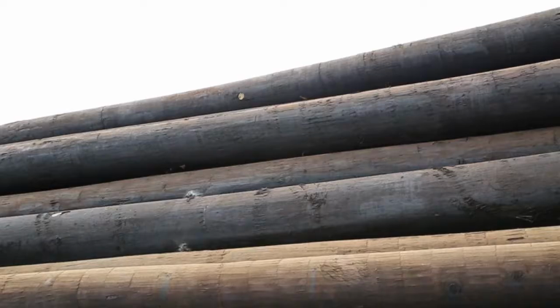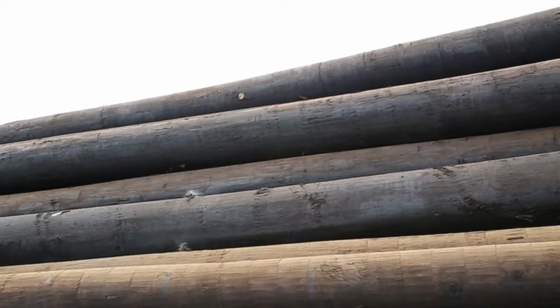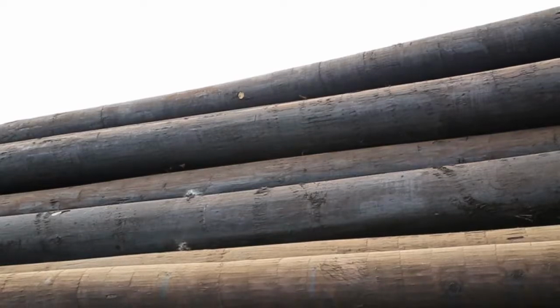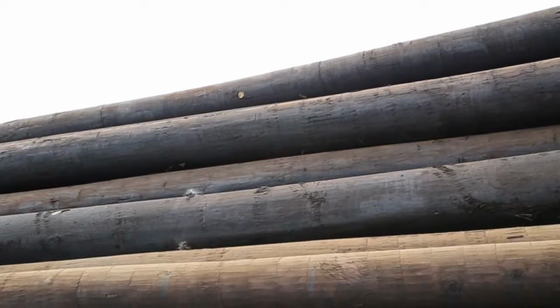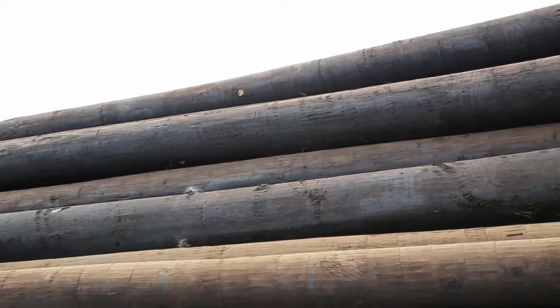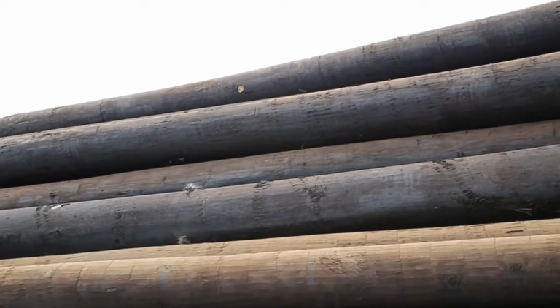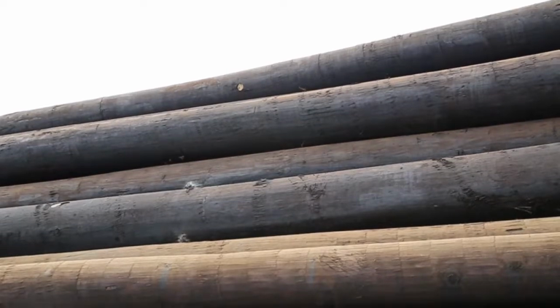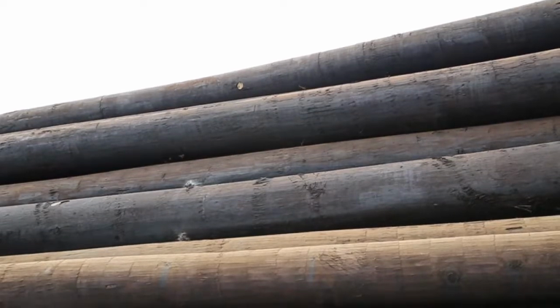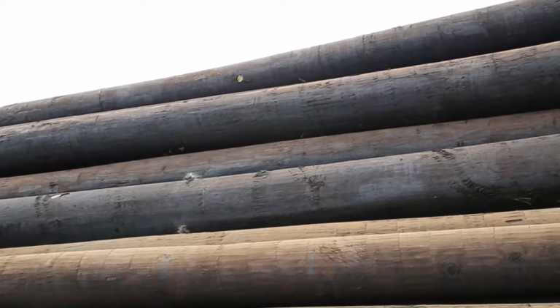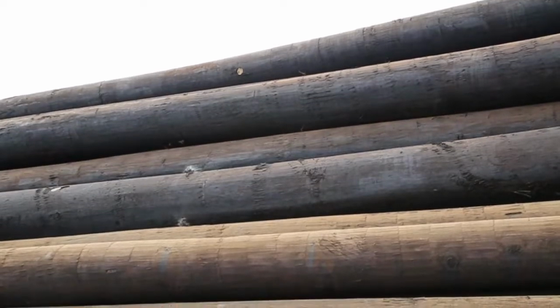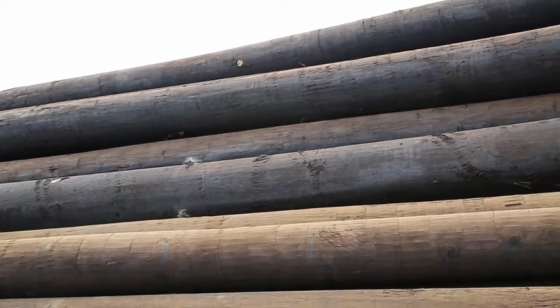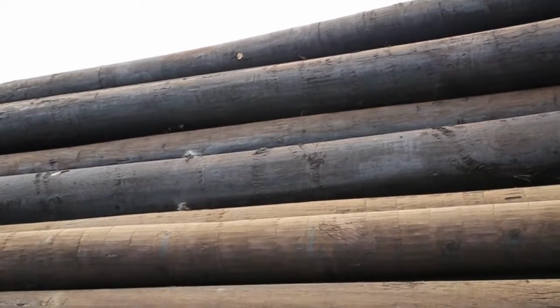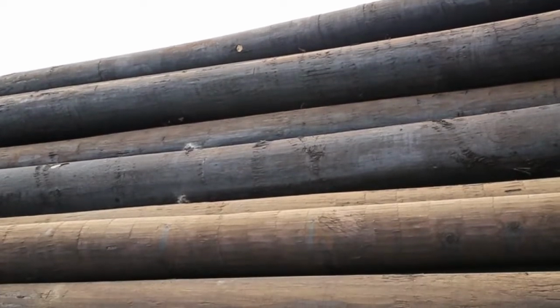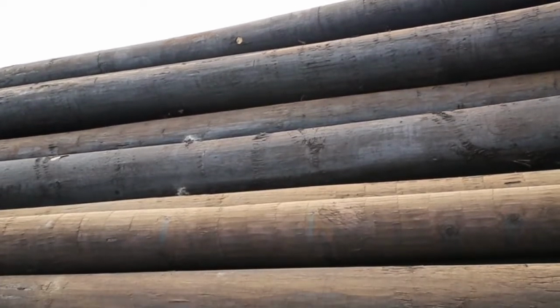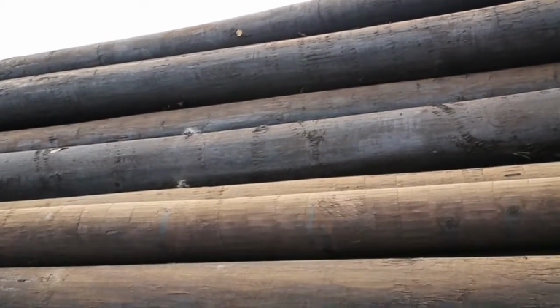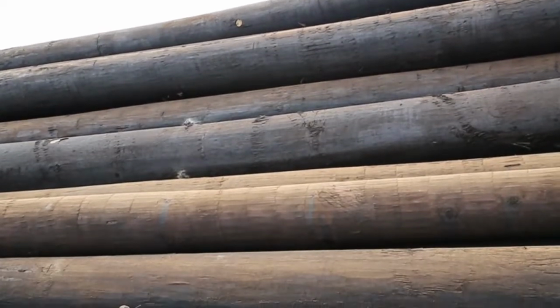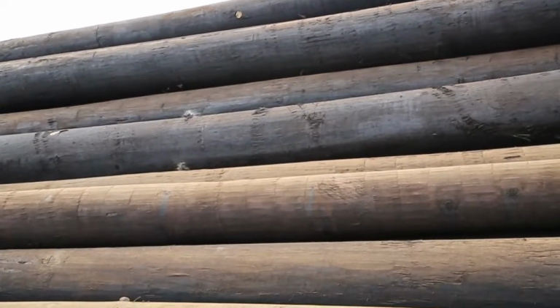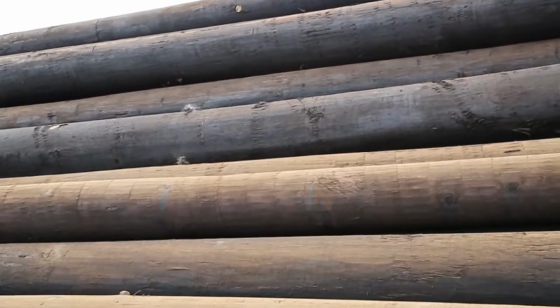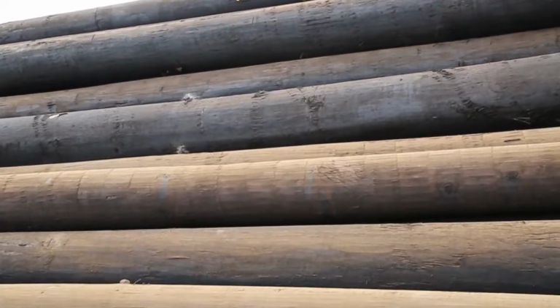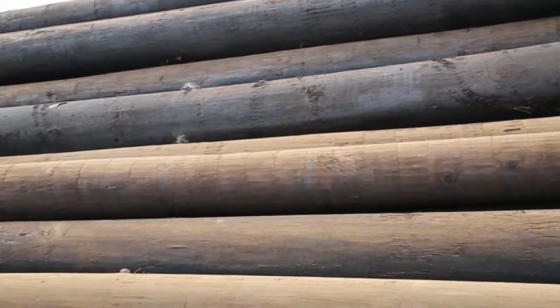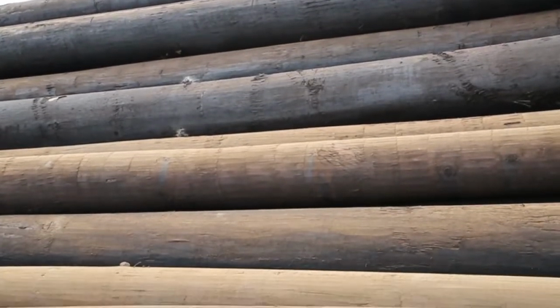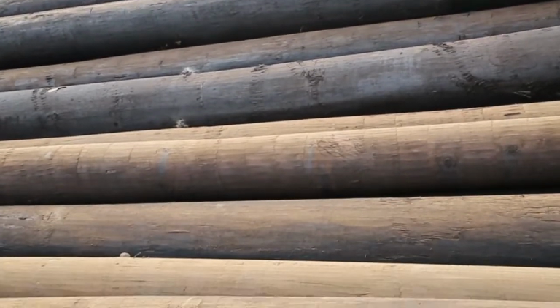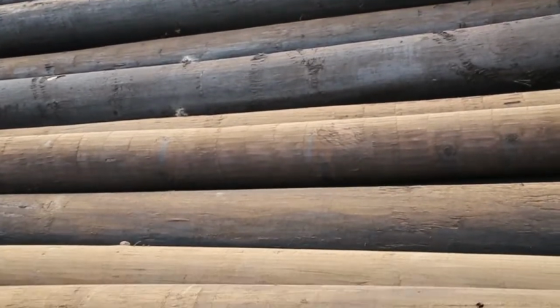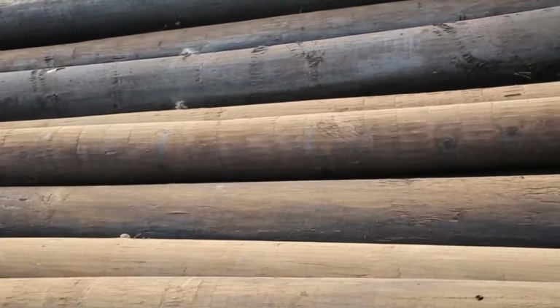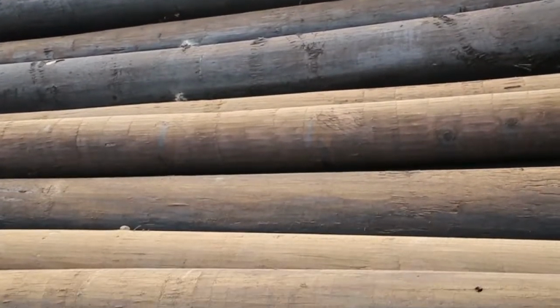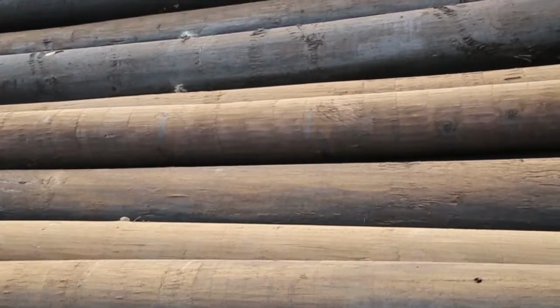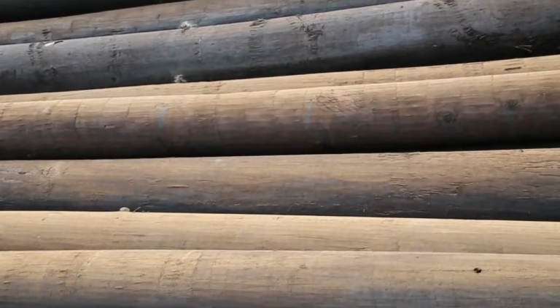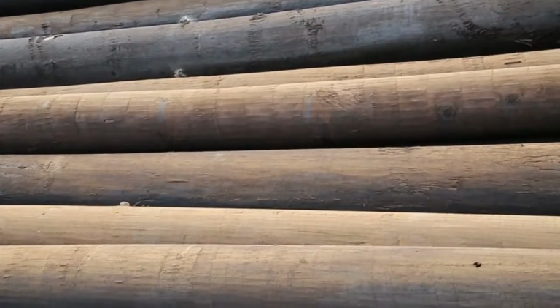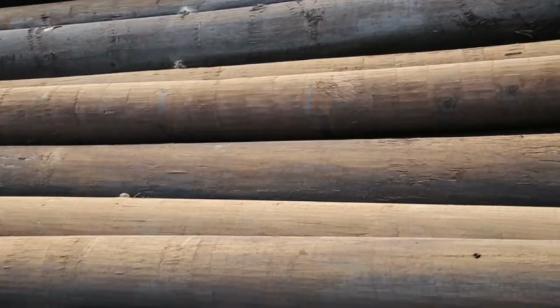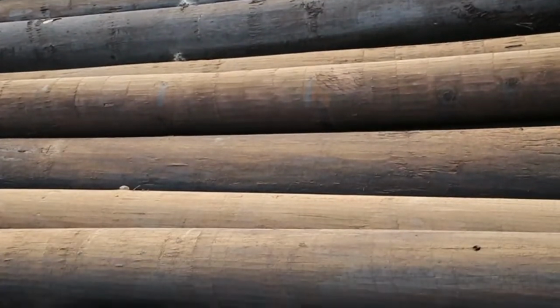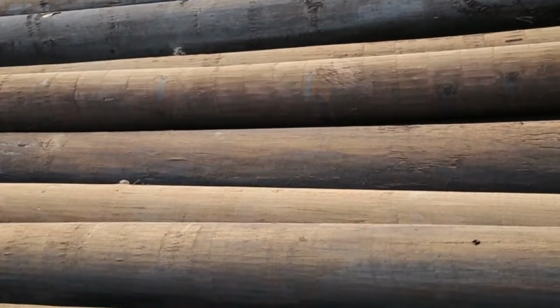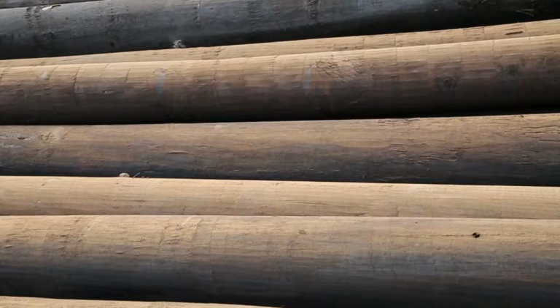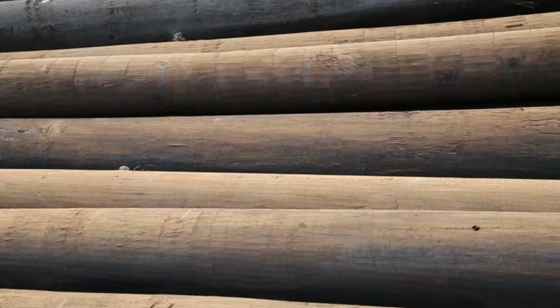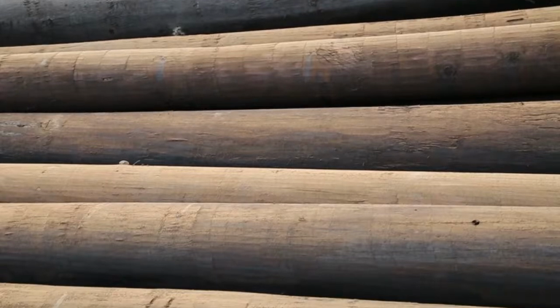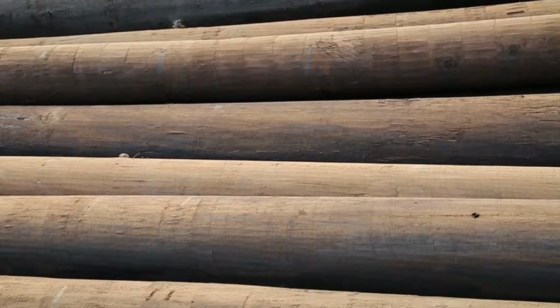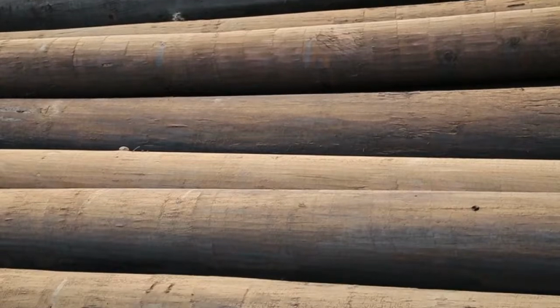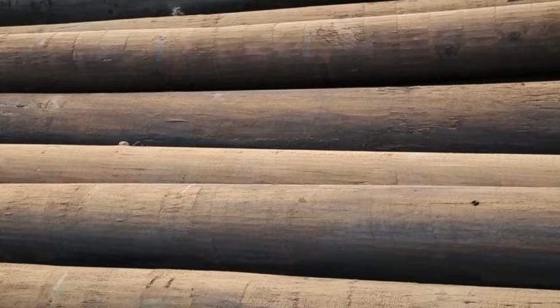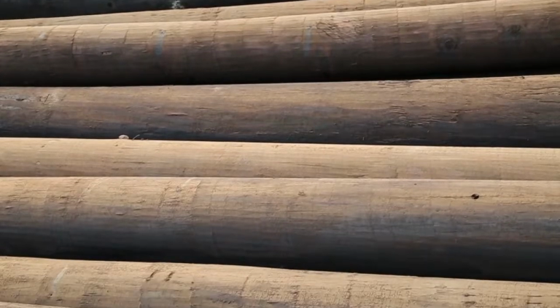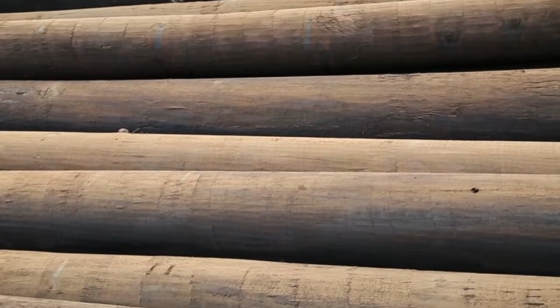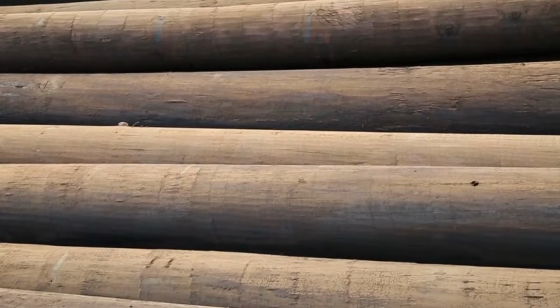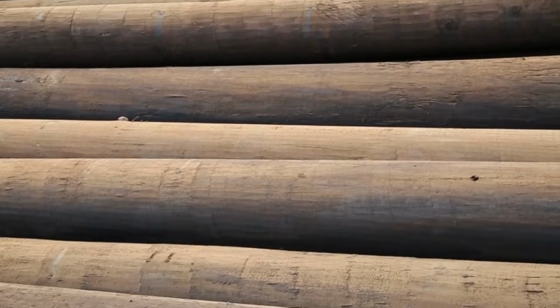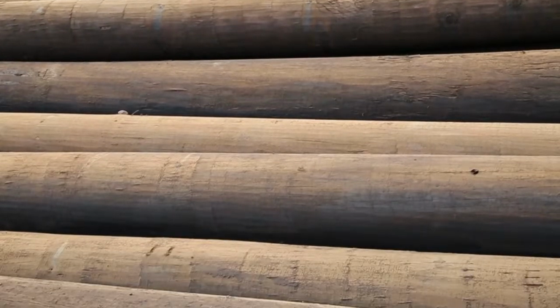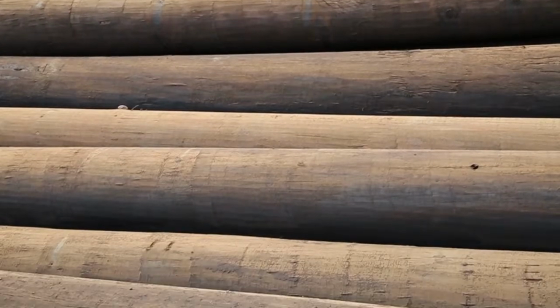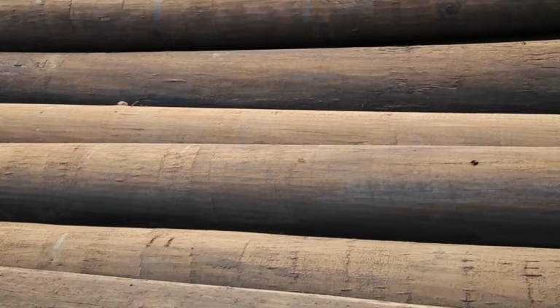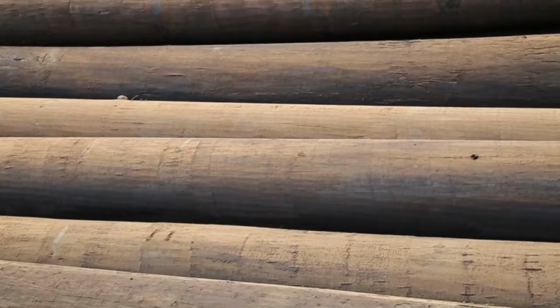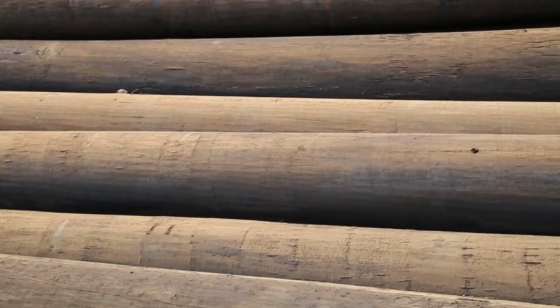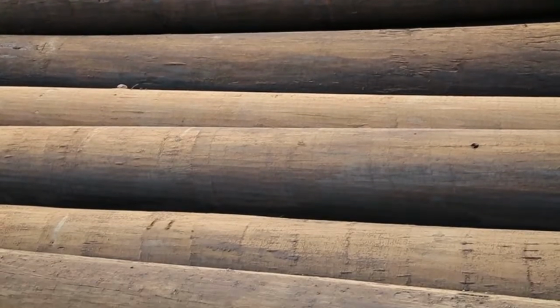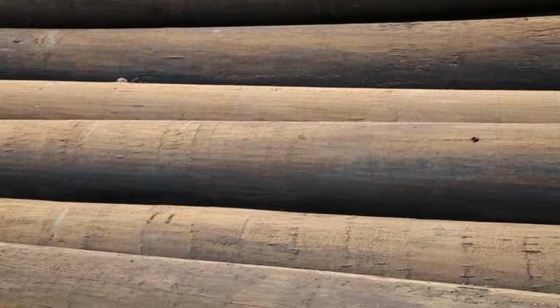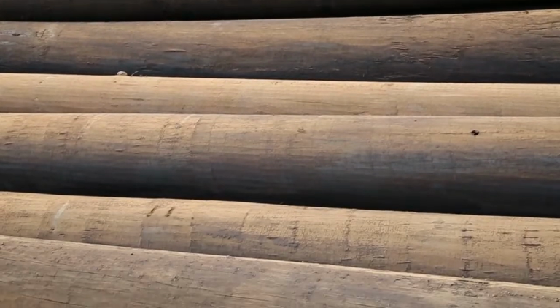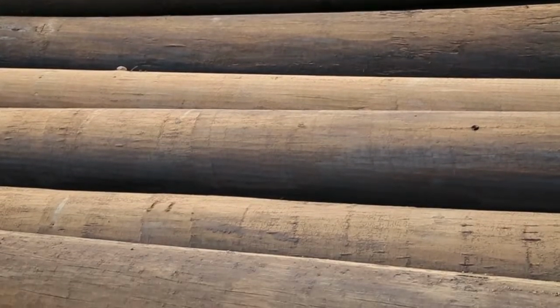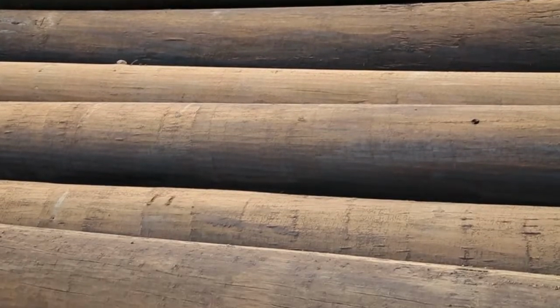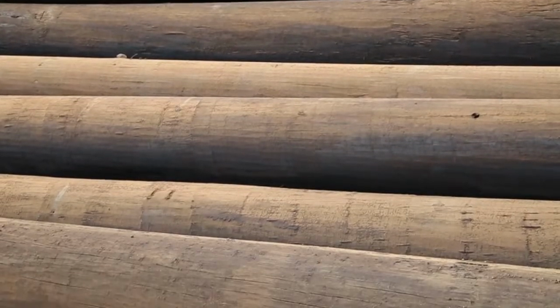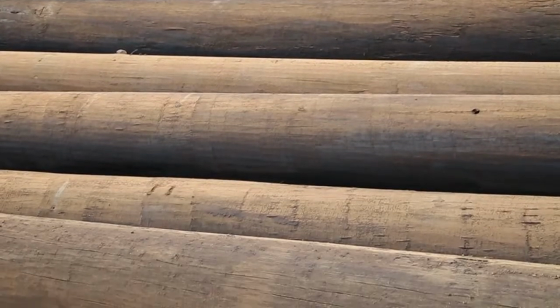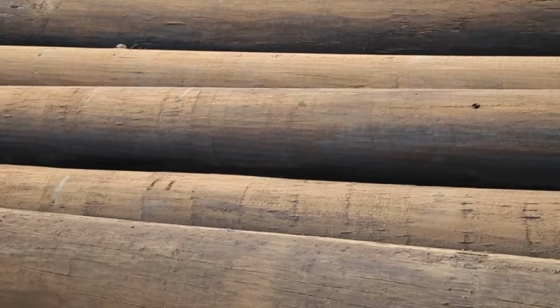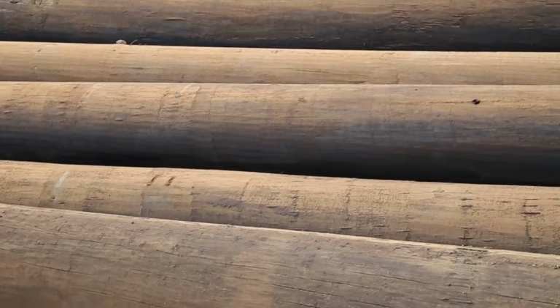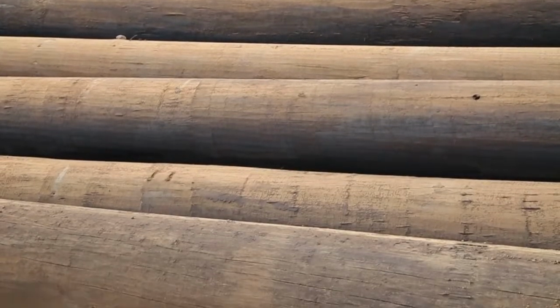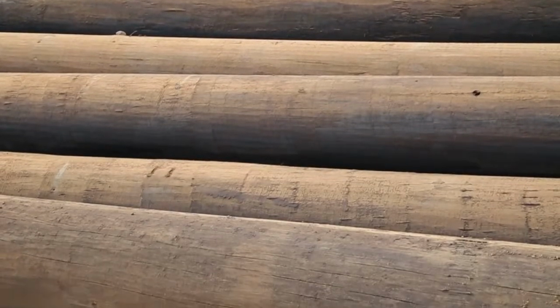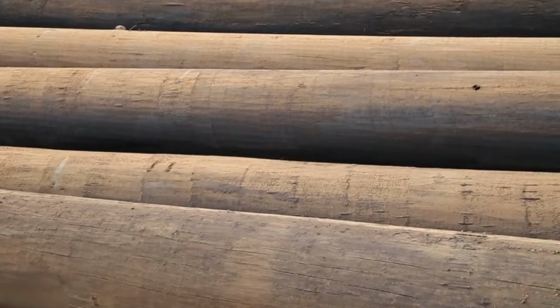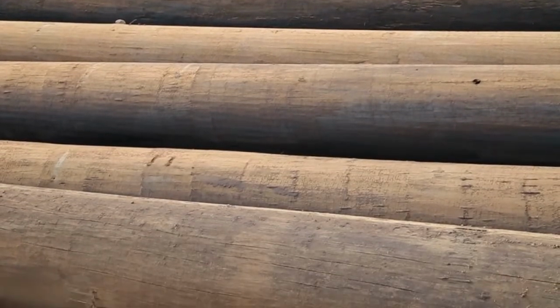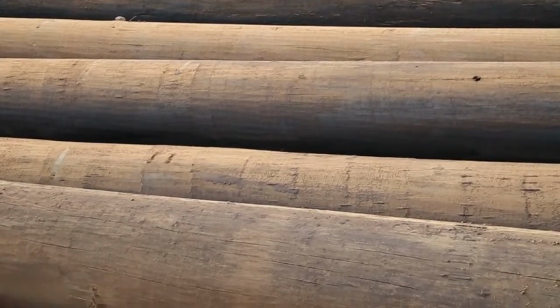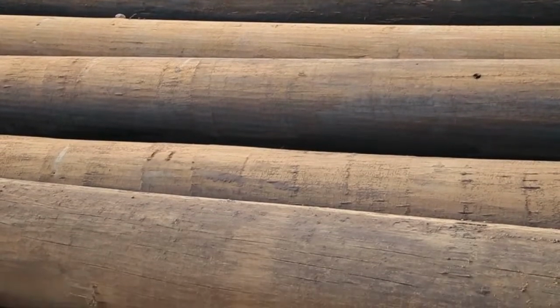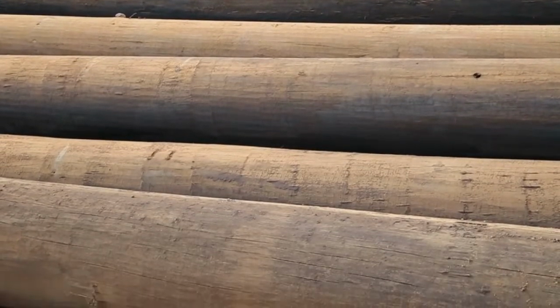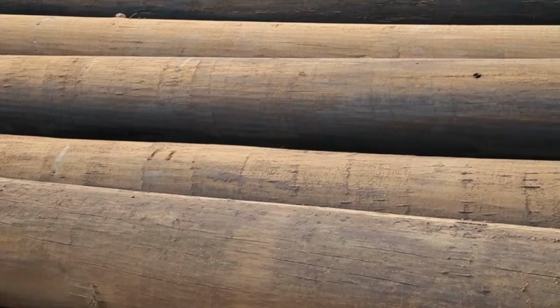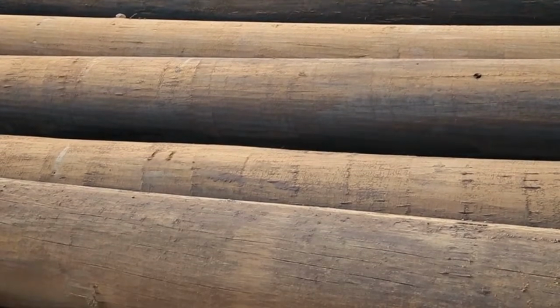Once the framing process is completed, poles are inspected by the producer and then by any outside inspection requested by the consumer.